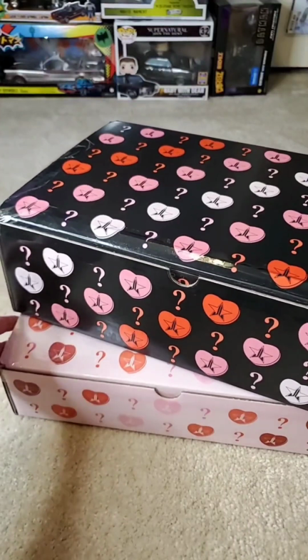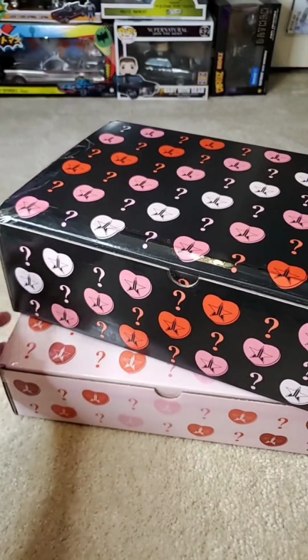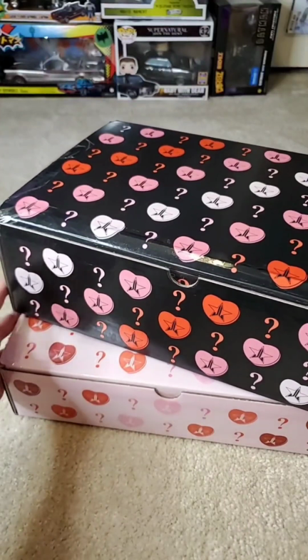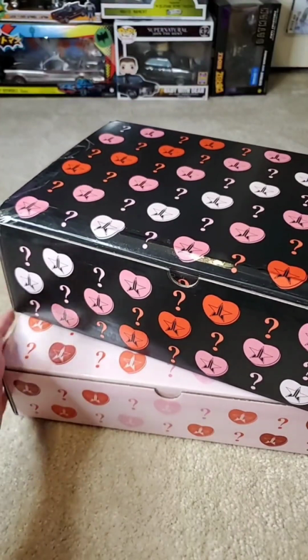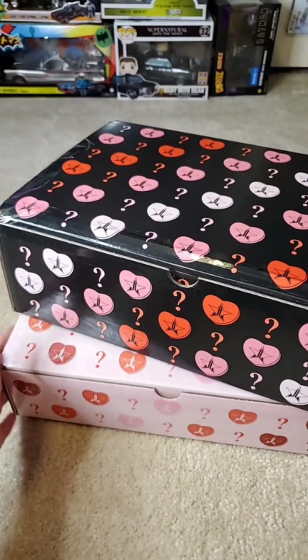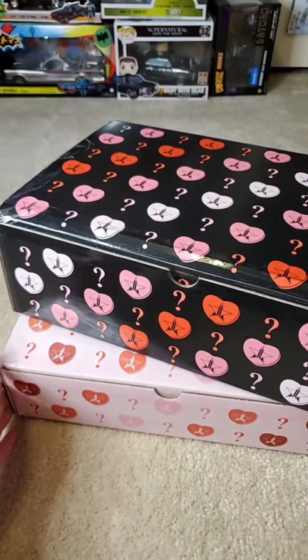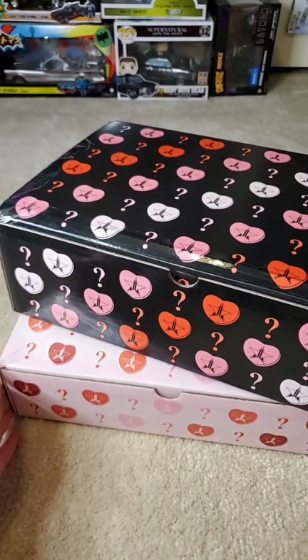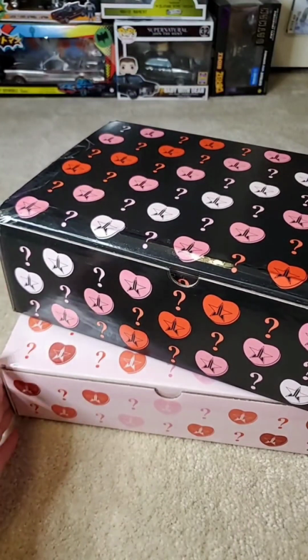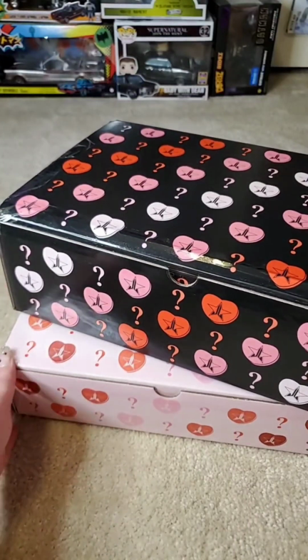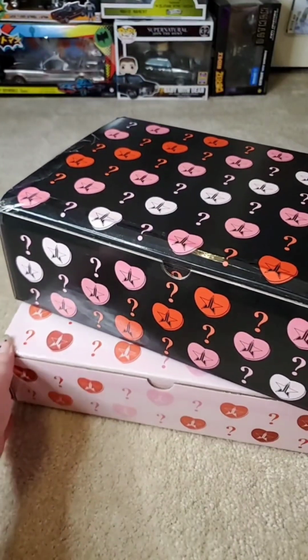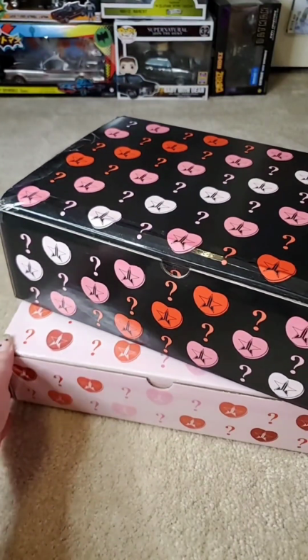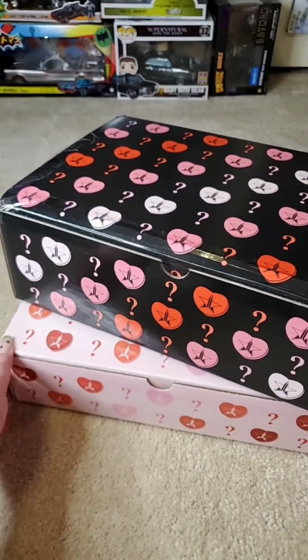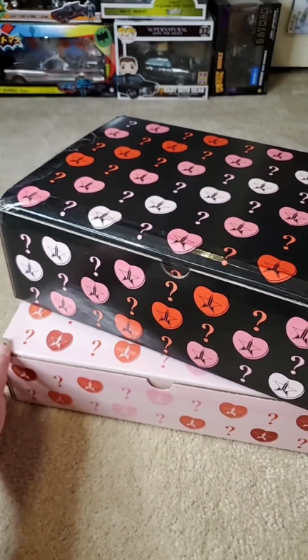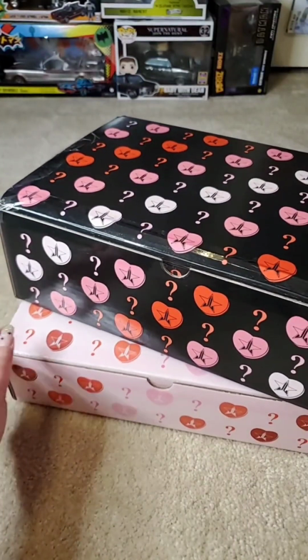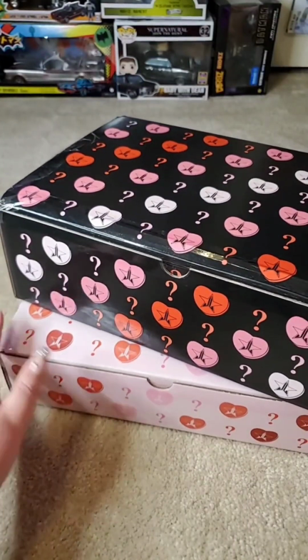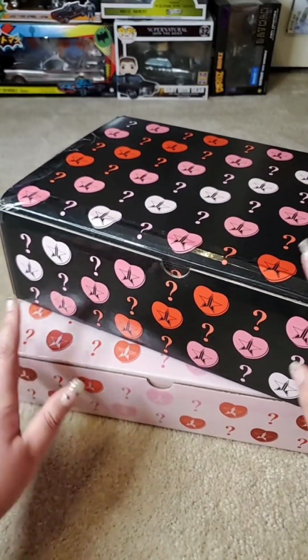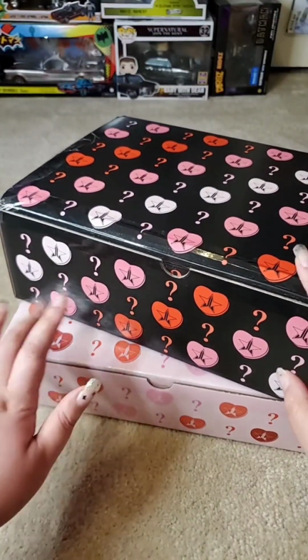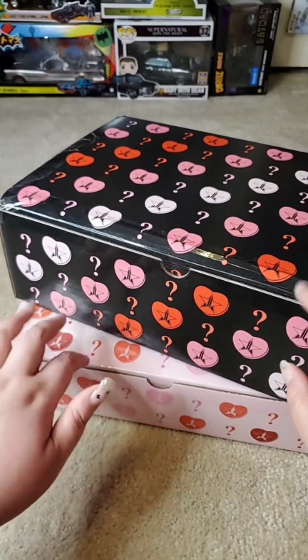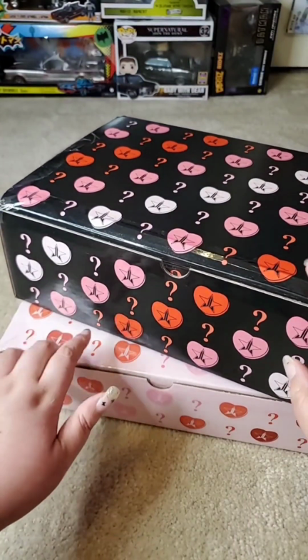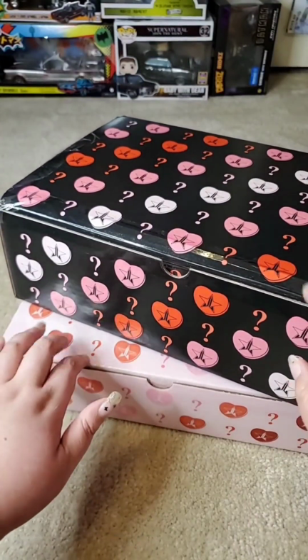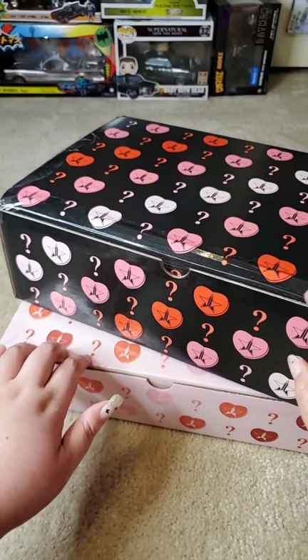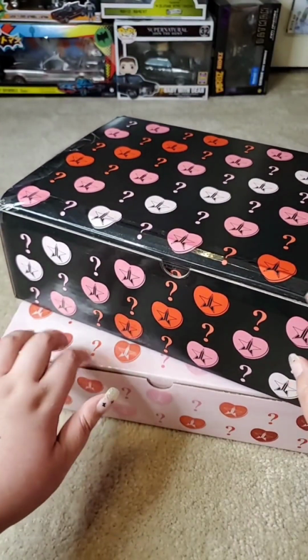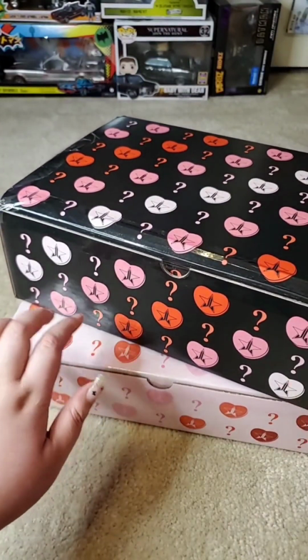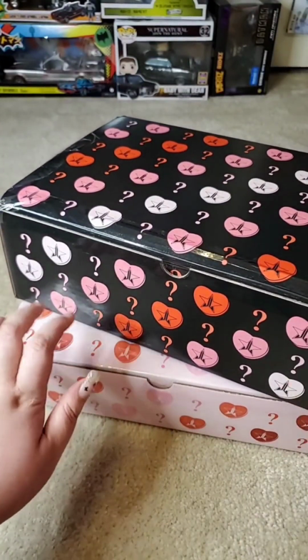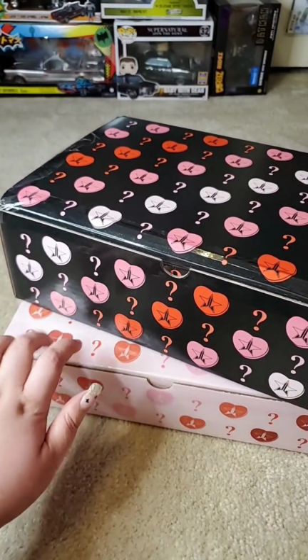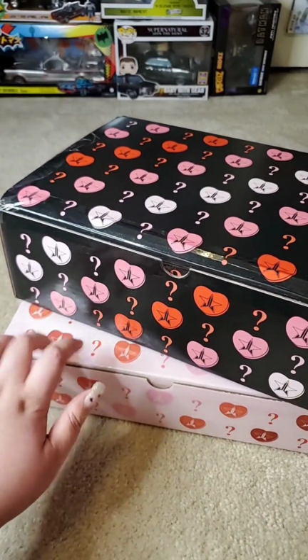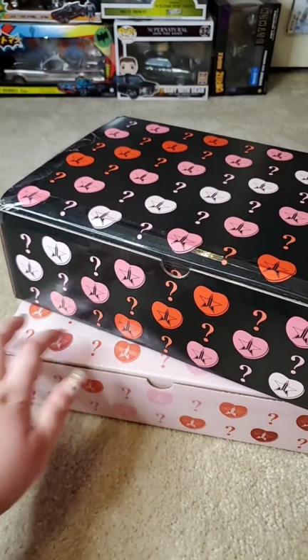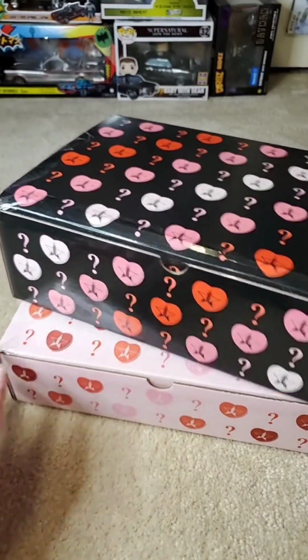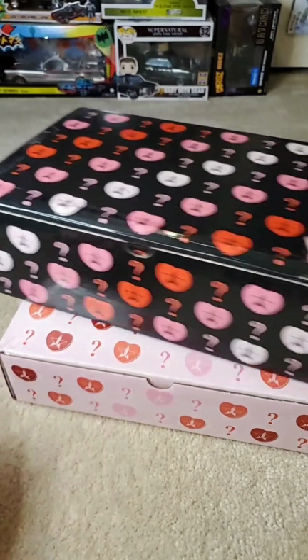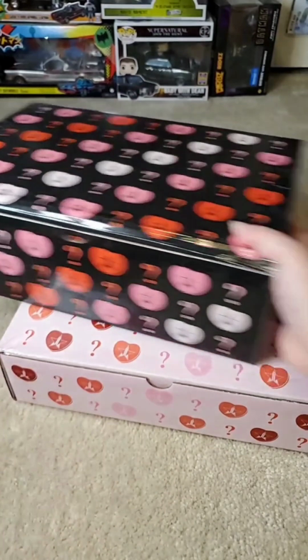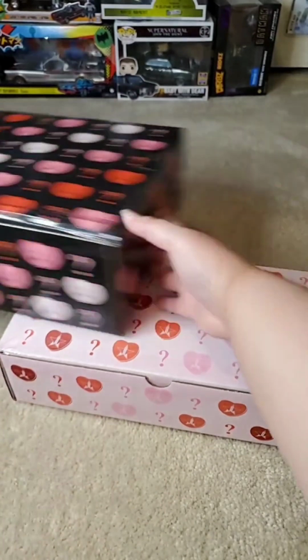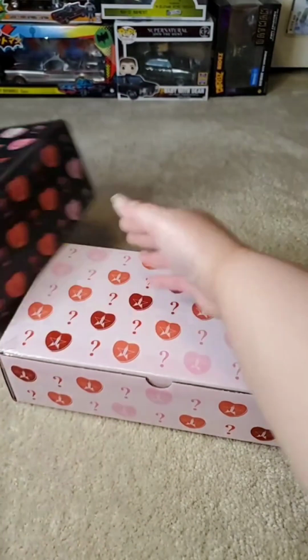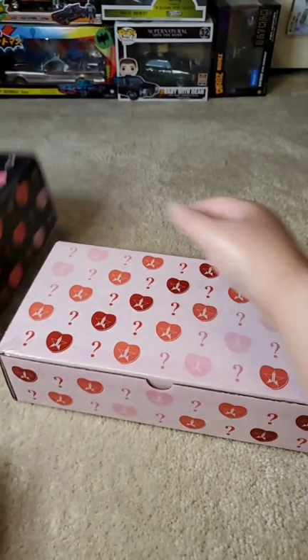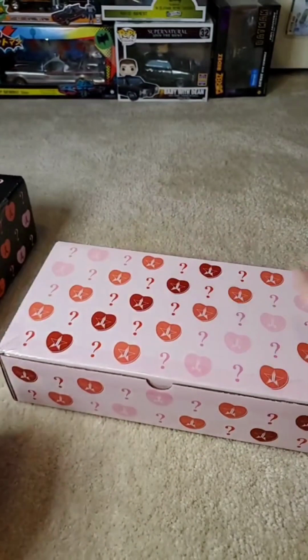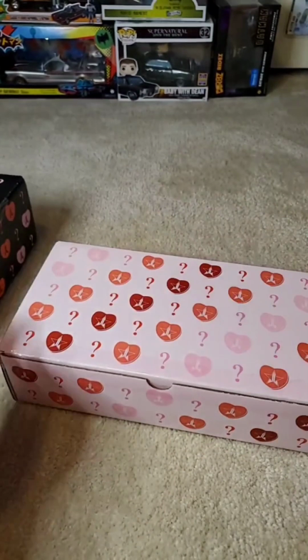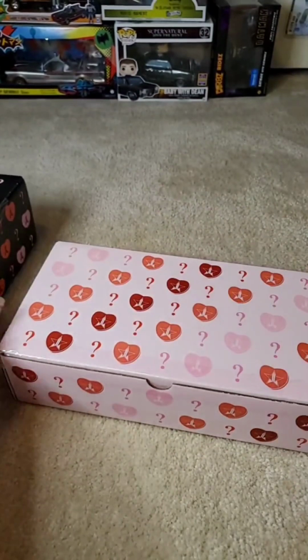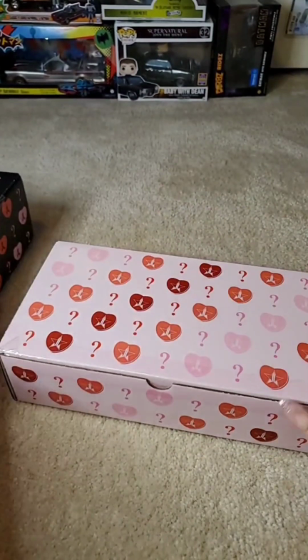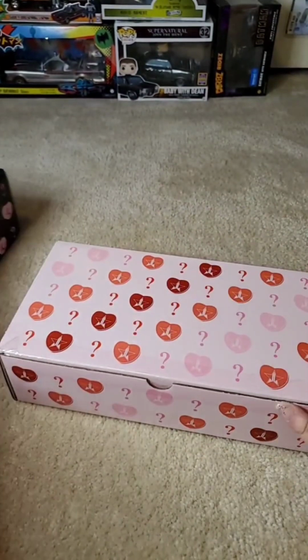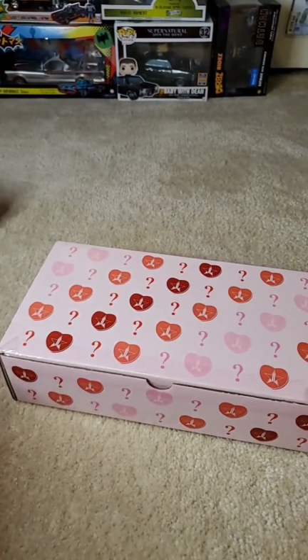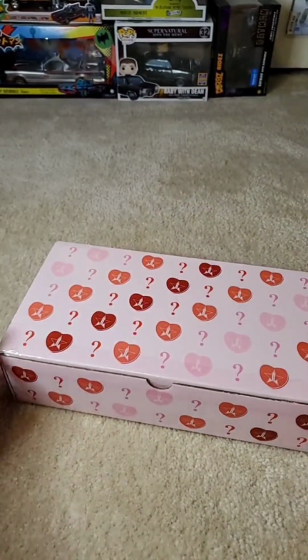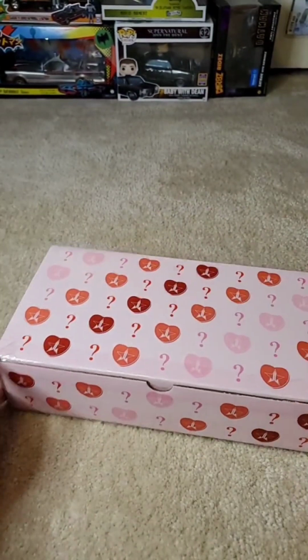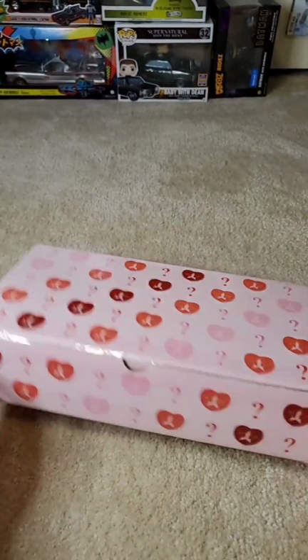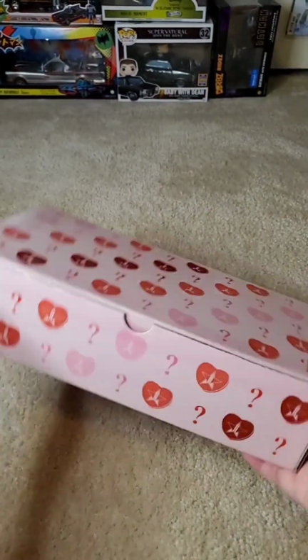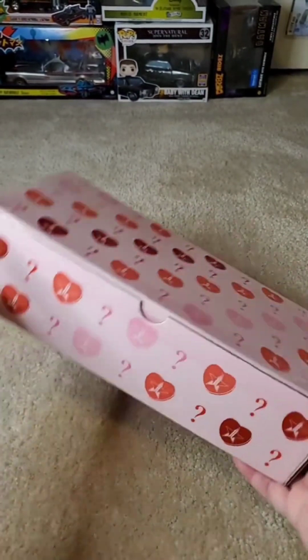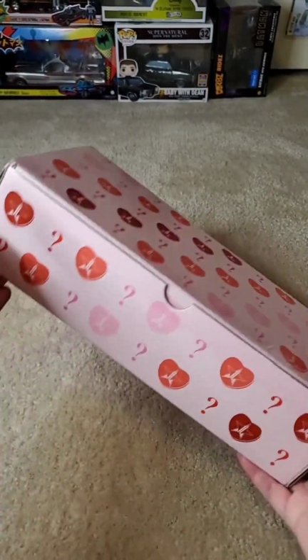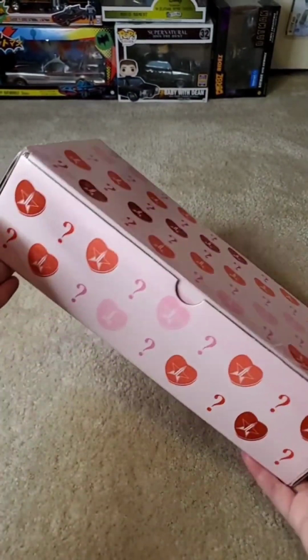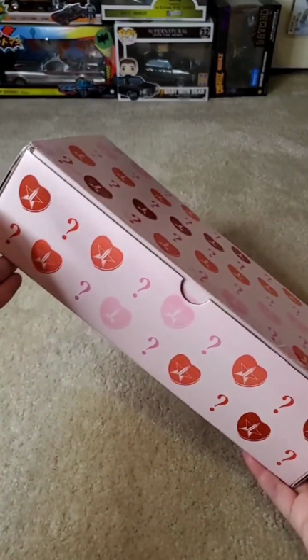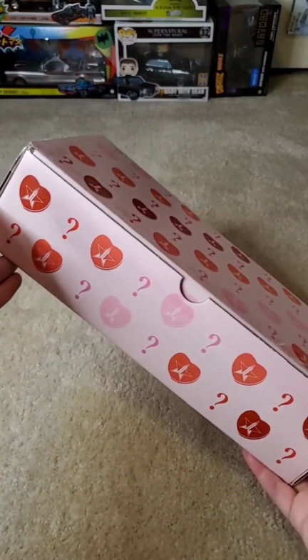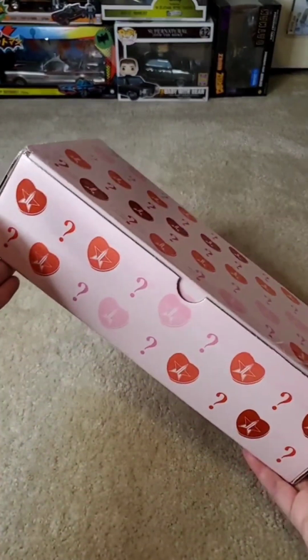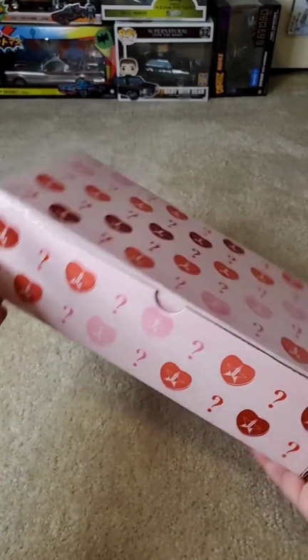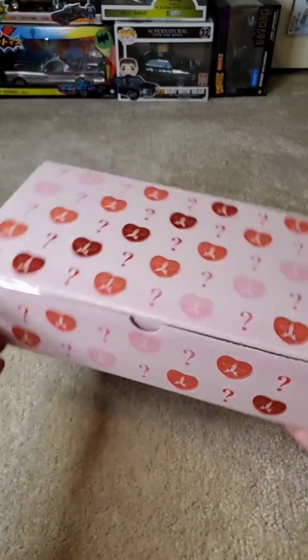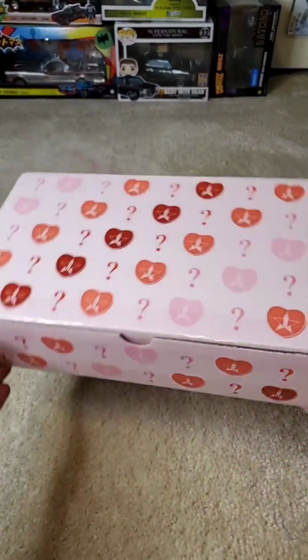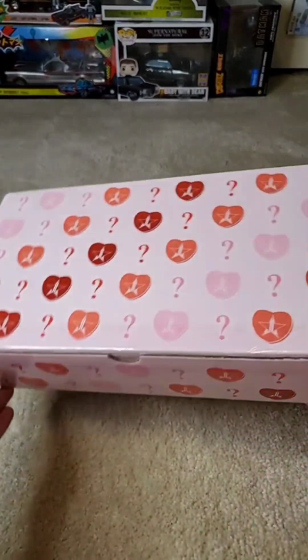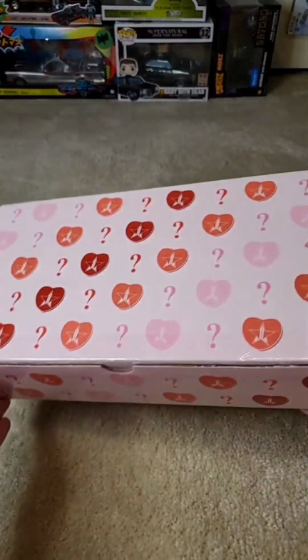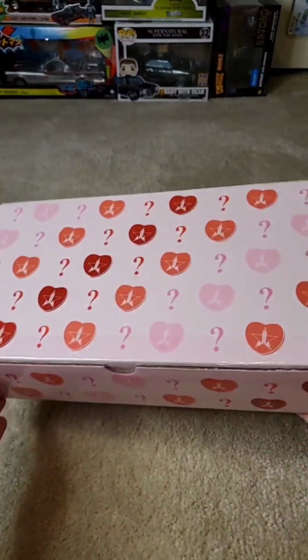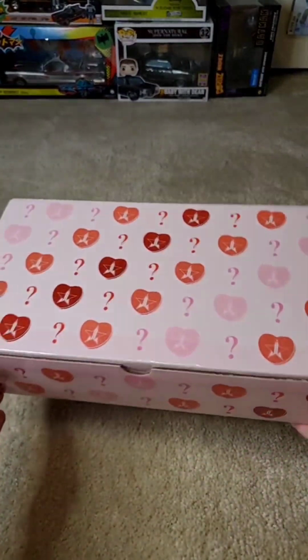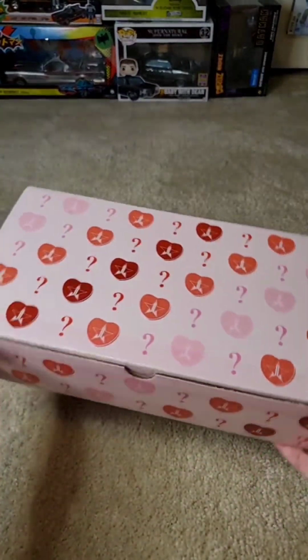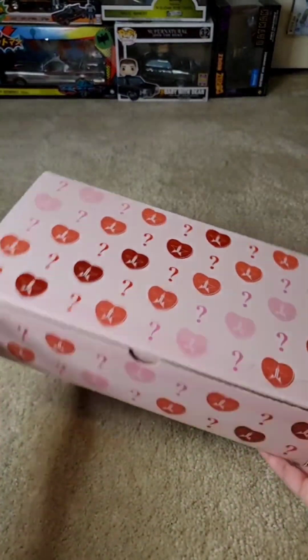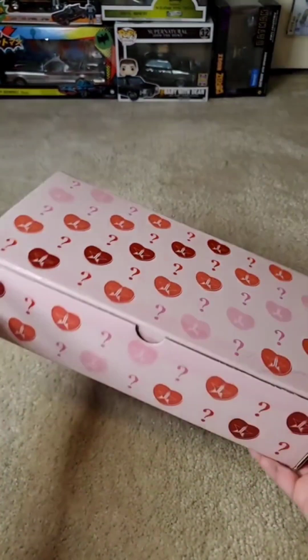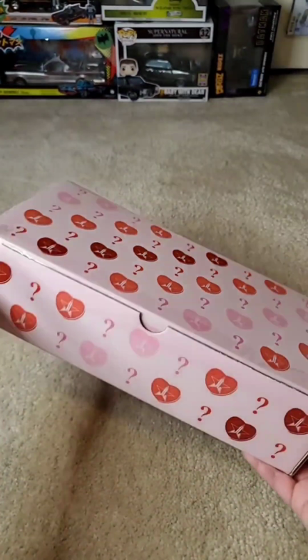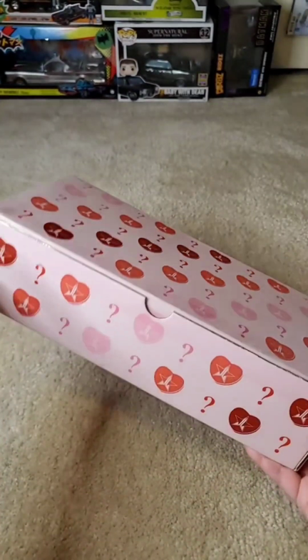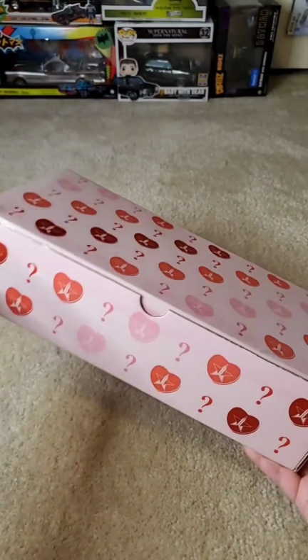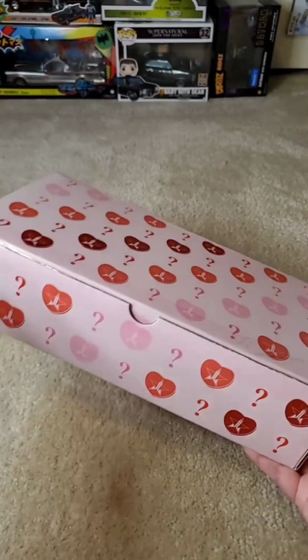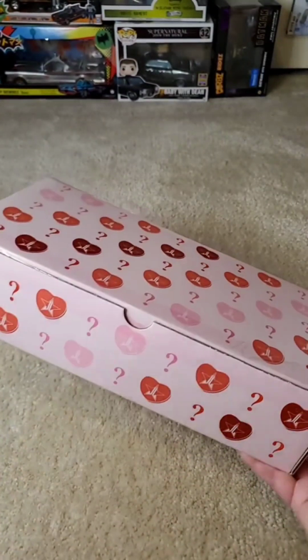Let's go ahead and open one of these and let's do the Deluxe. This one has 12 items — let's see what's inside.